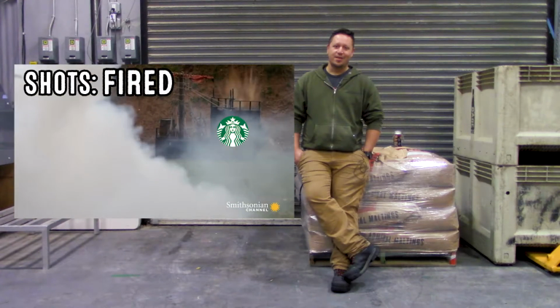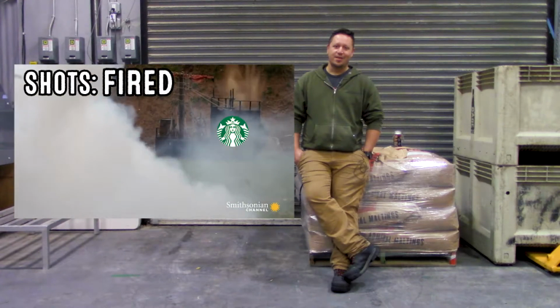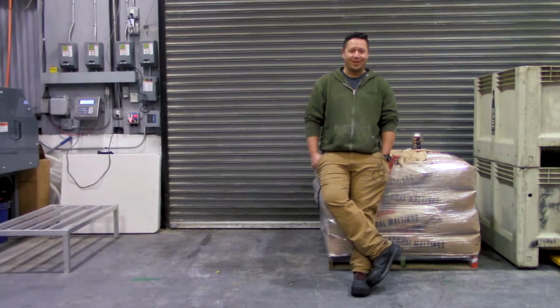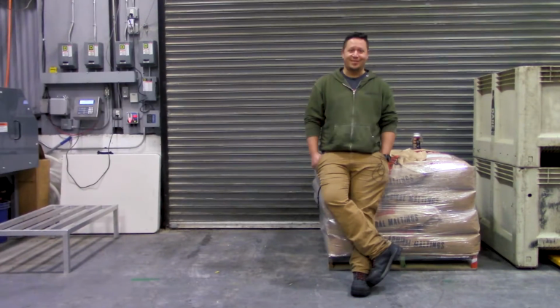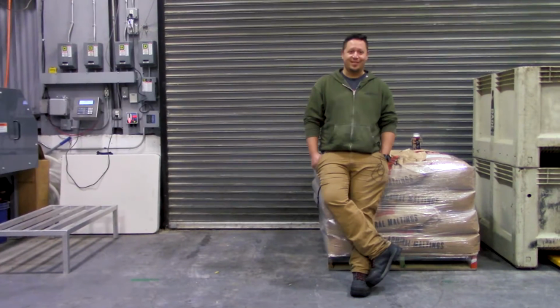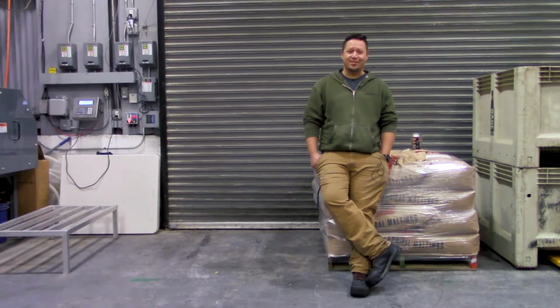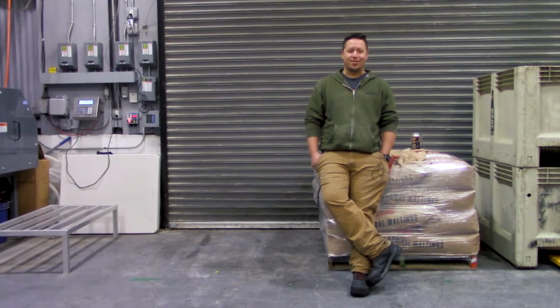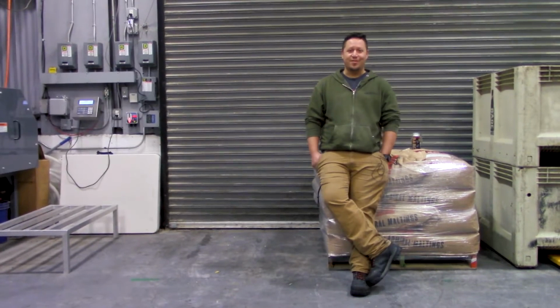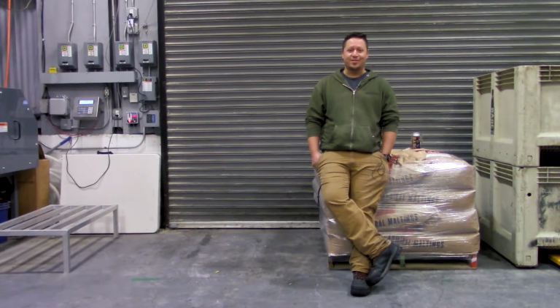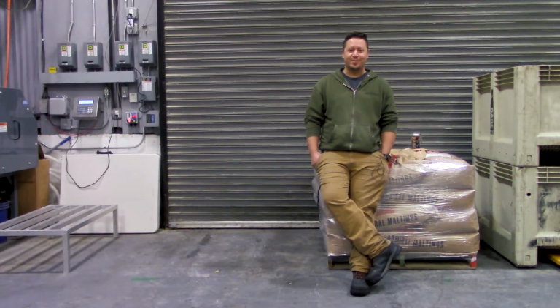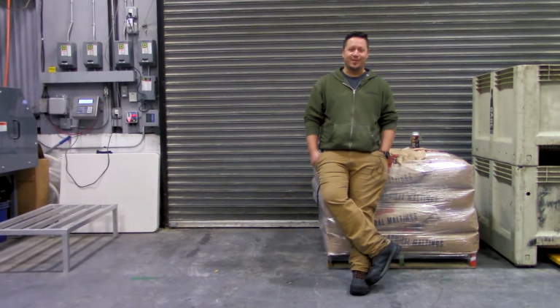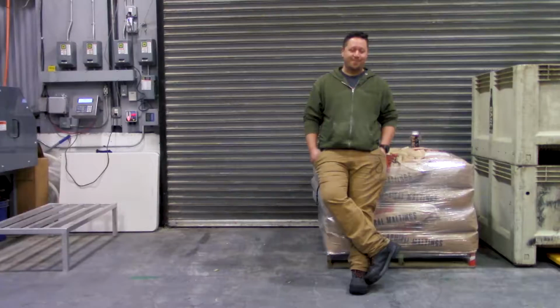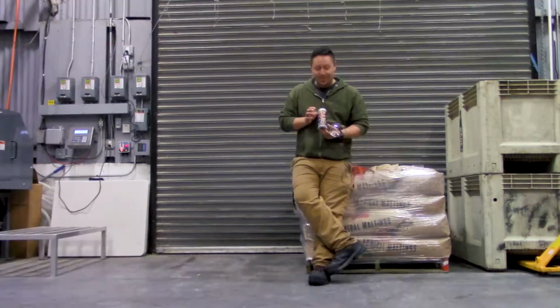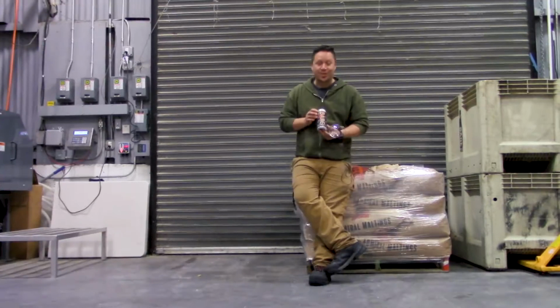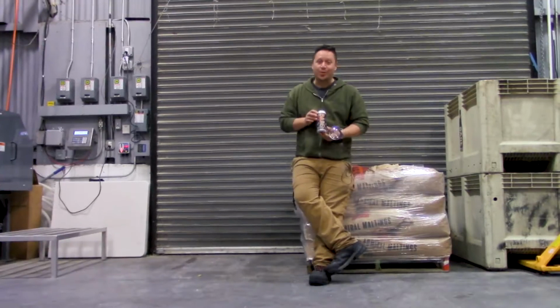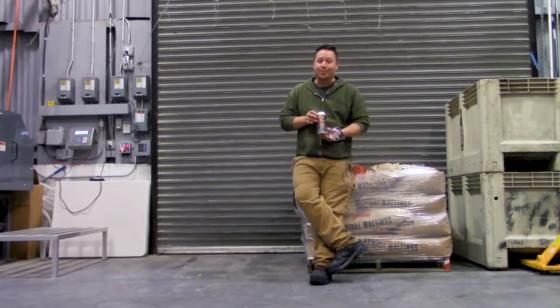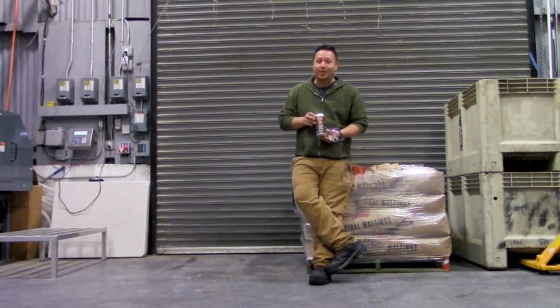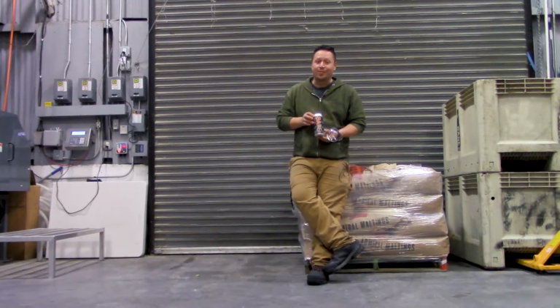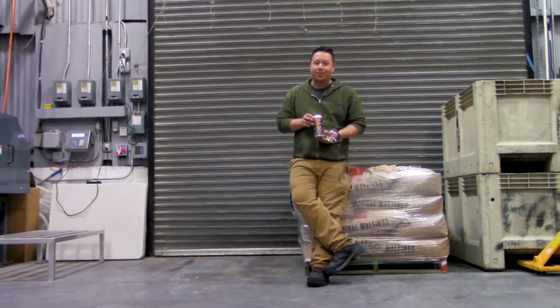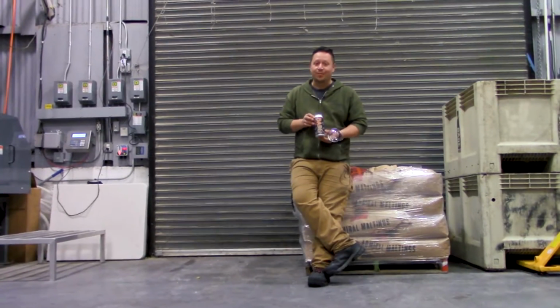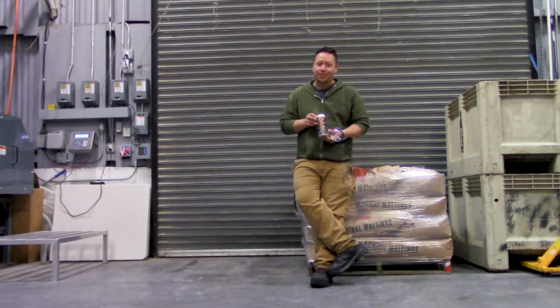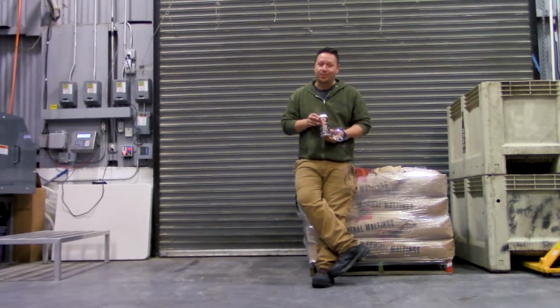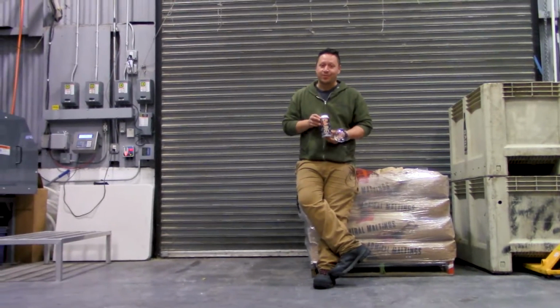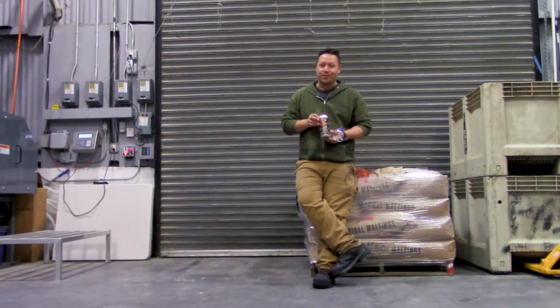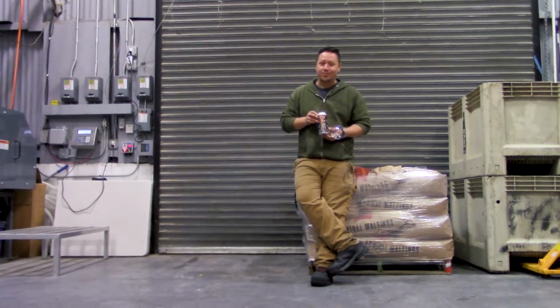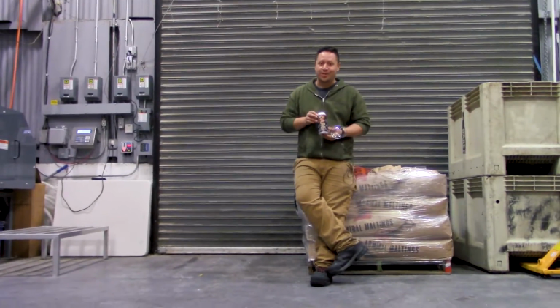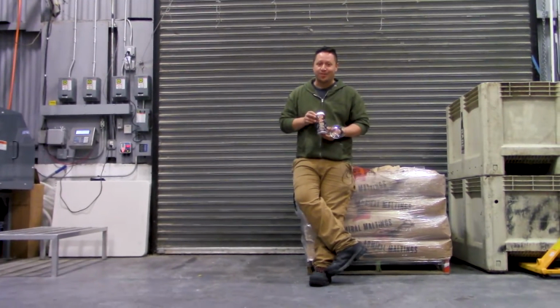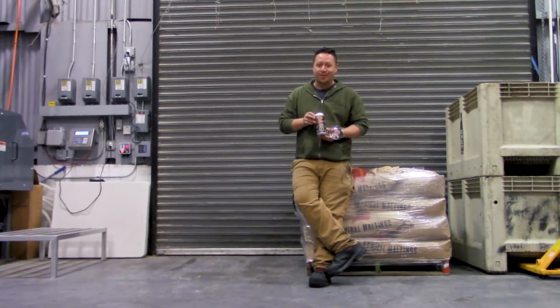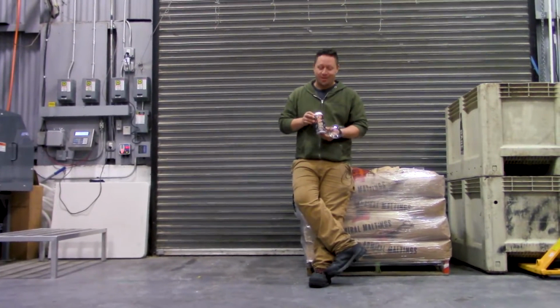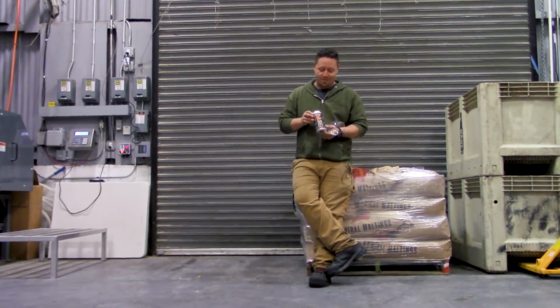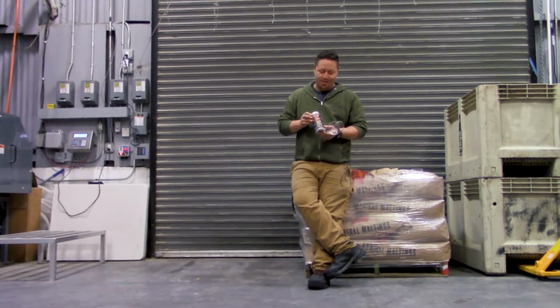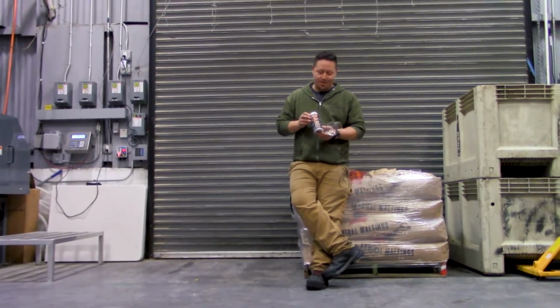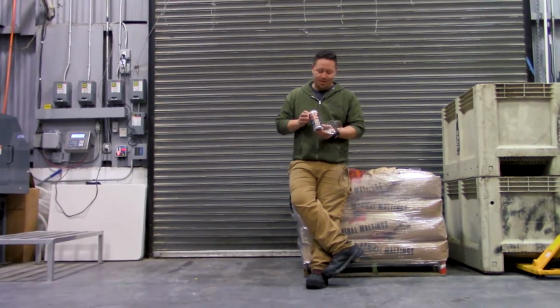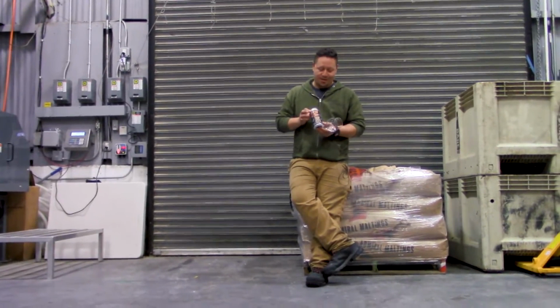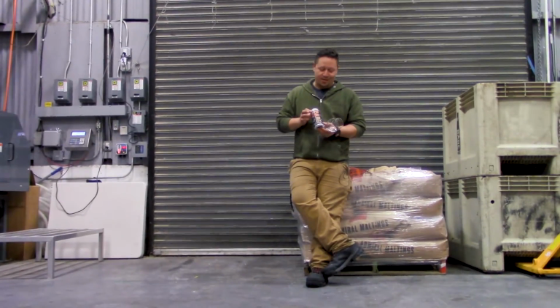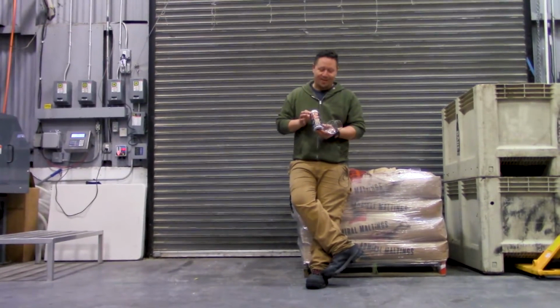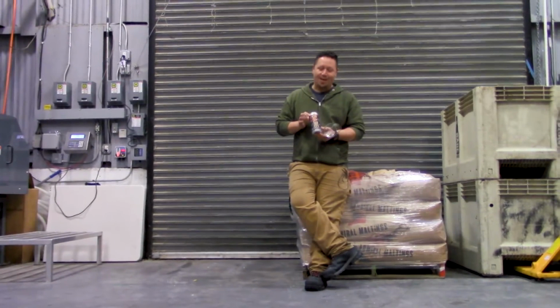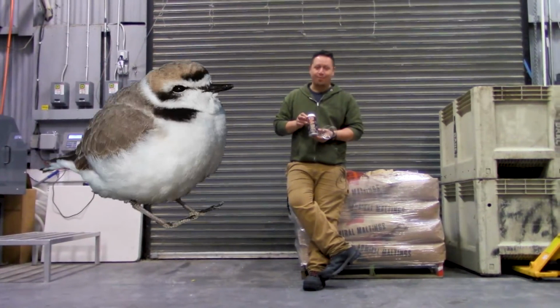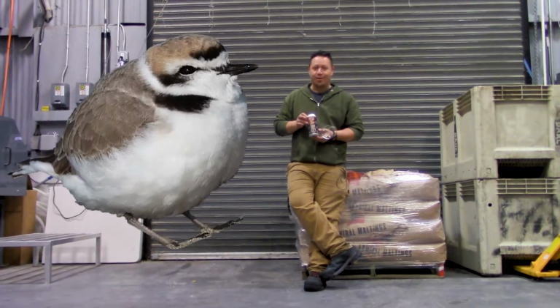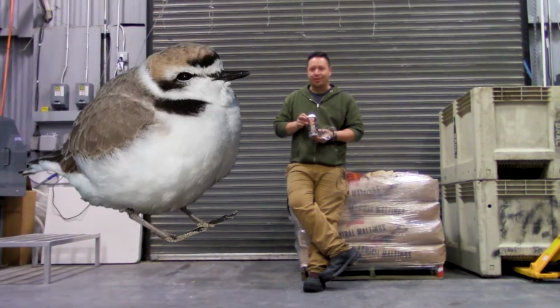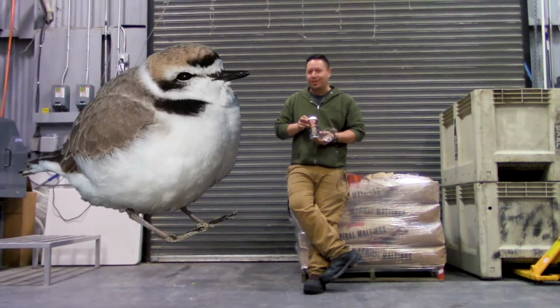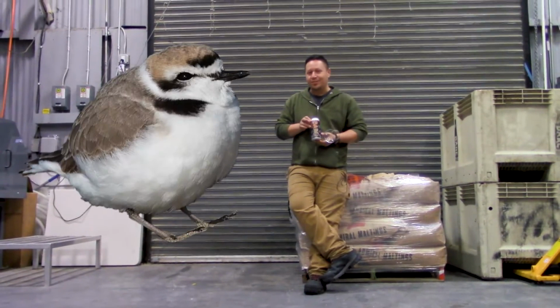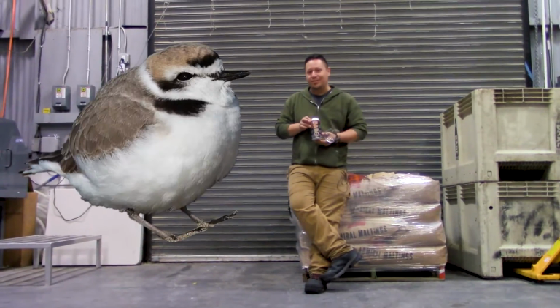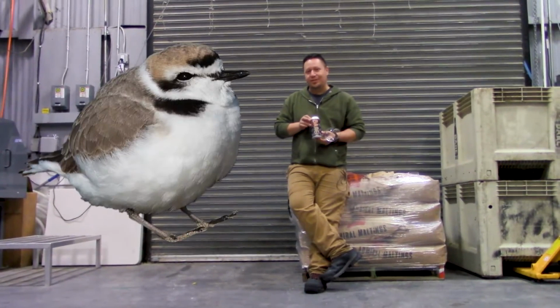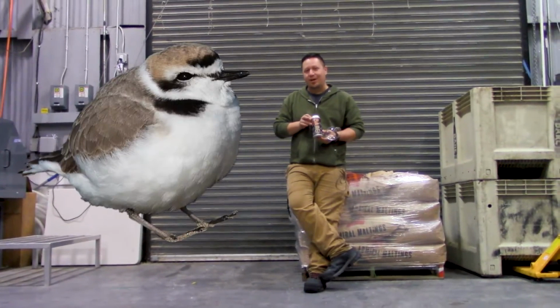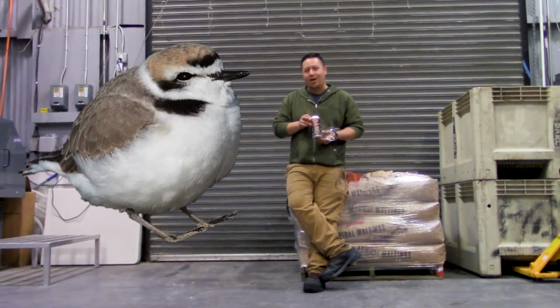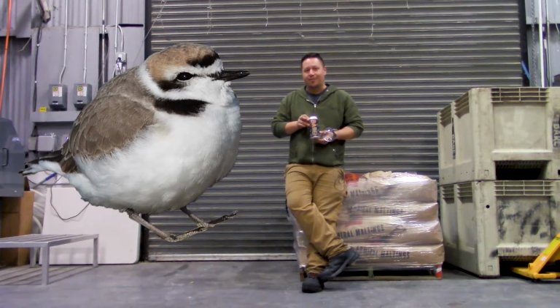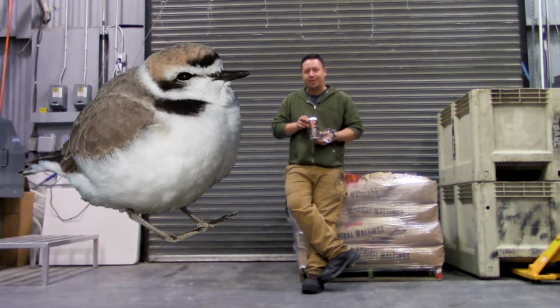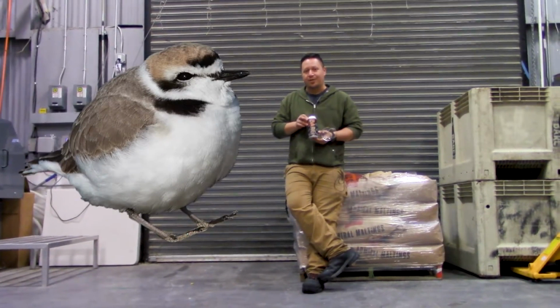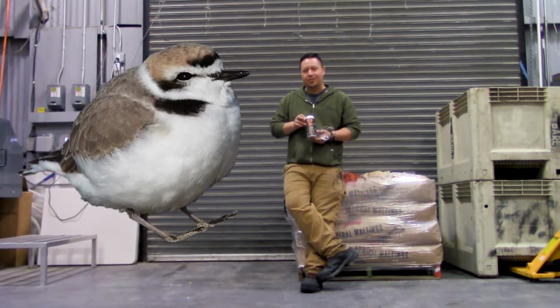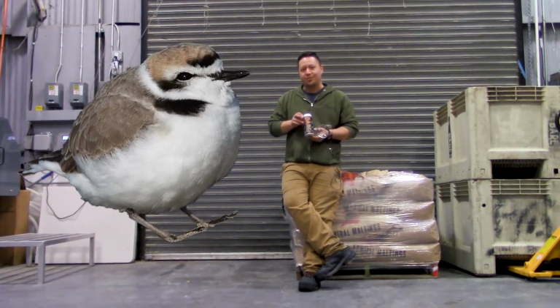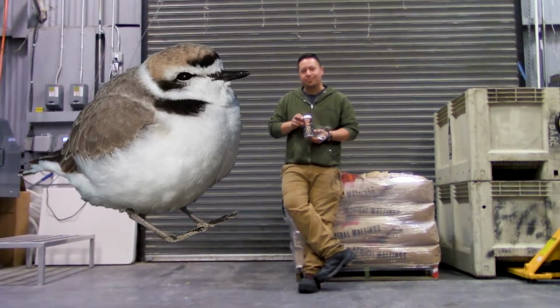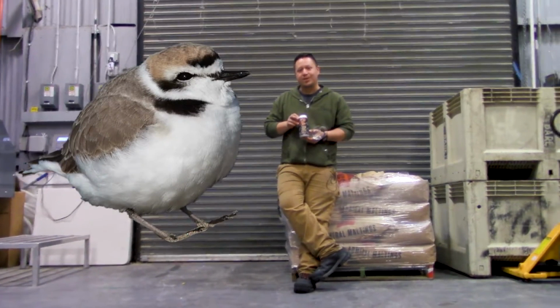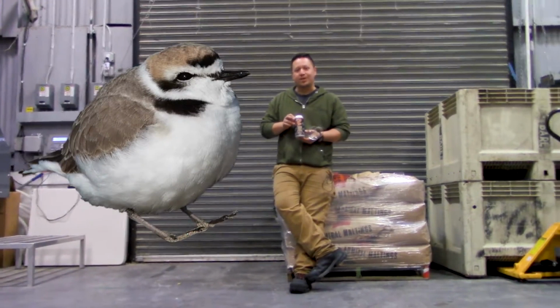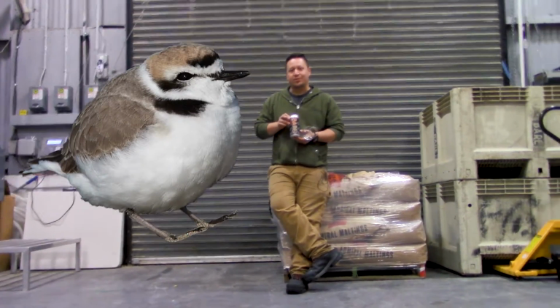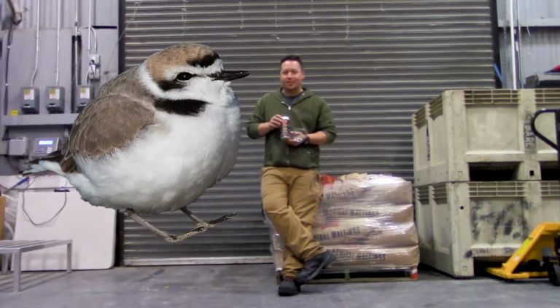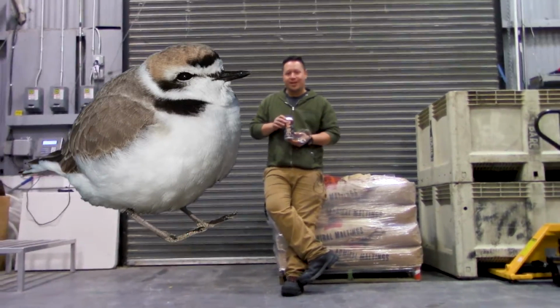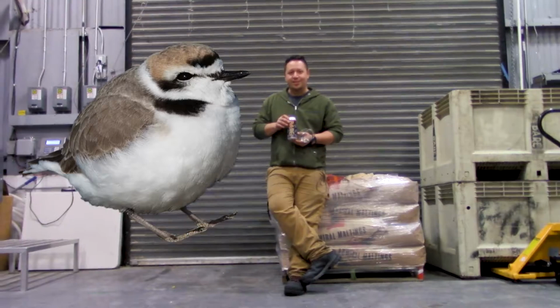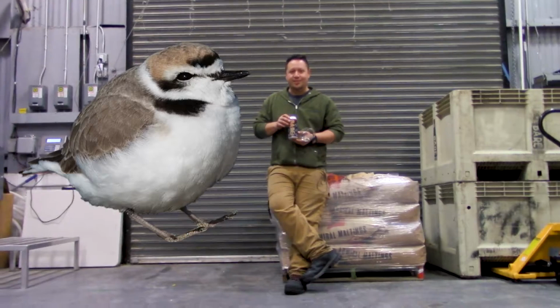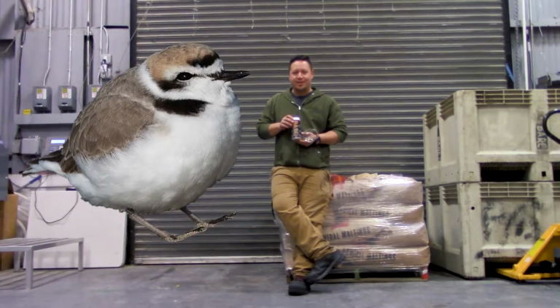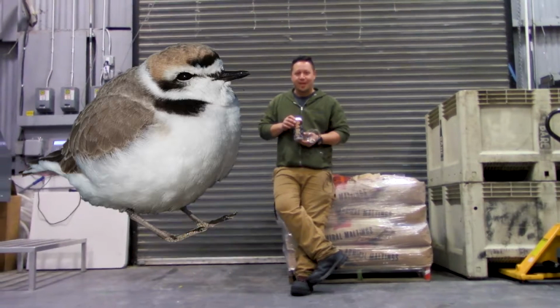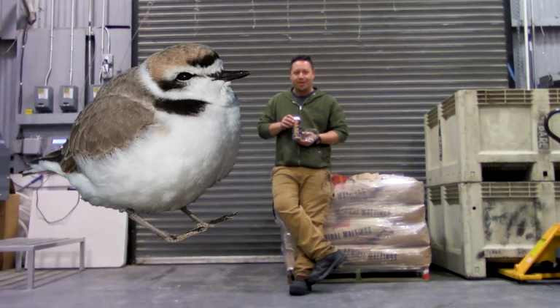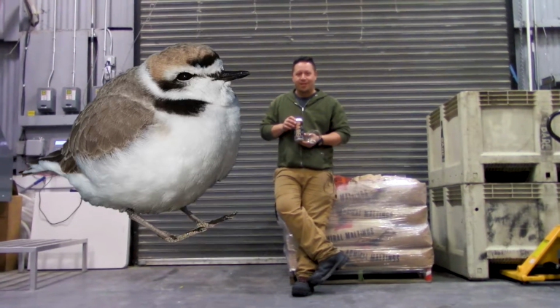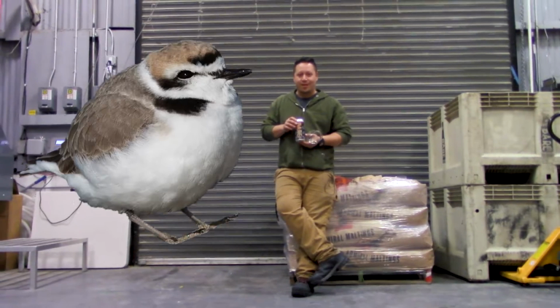Let's get to trying this beer. Snowy Plover, for those of you who don't know, is that bird that you see often on Ocean Beach, native to the area.